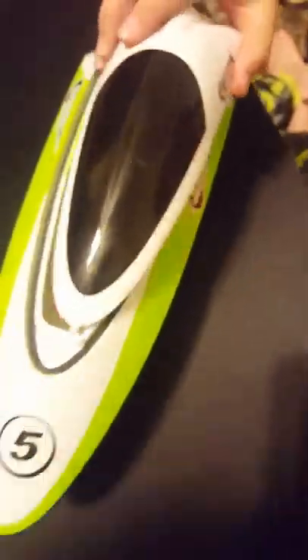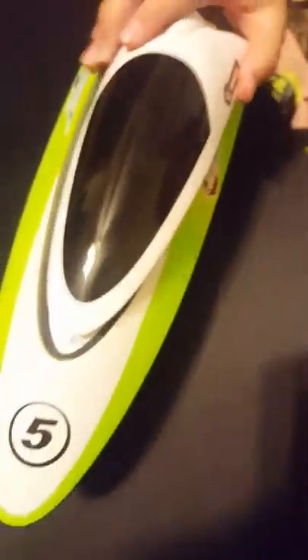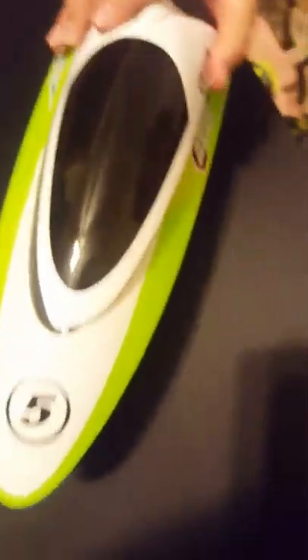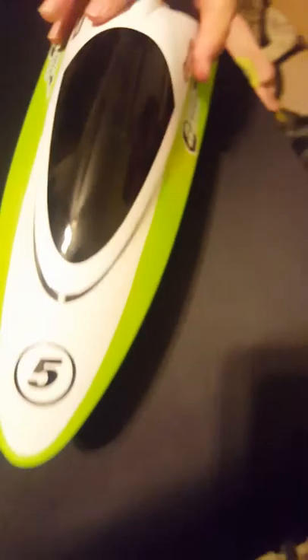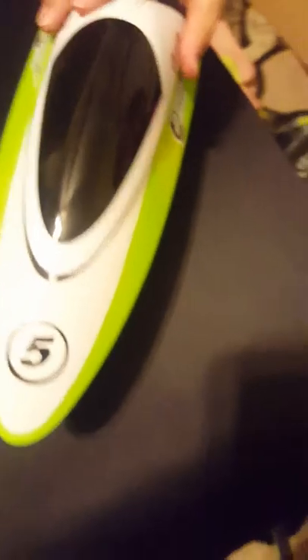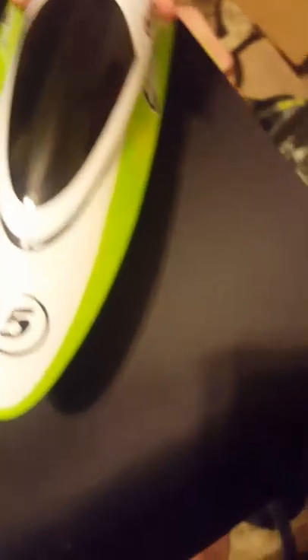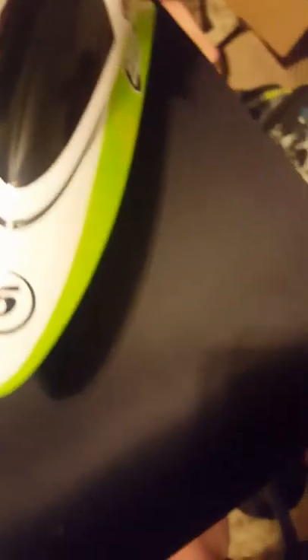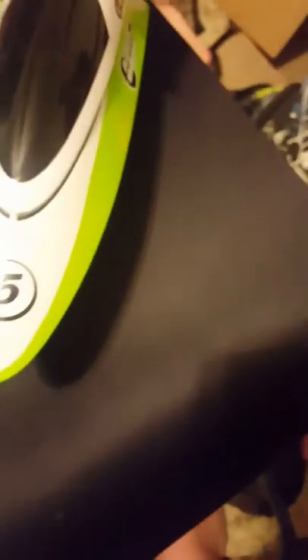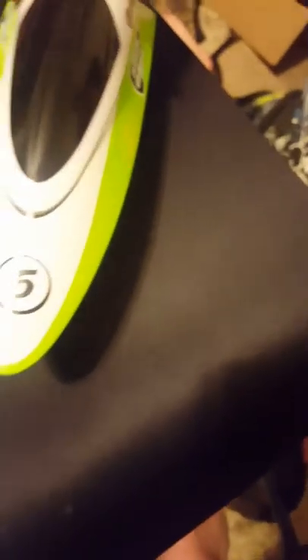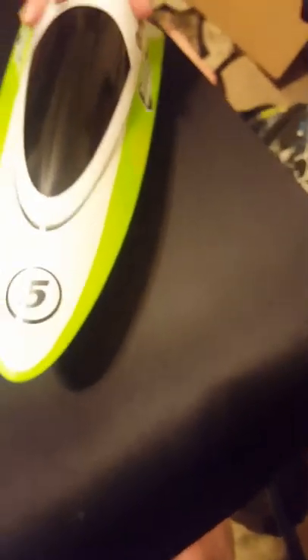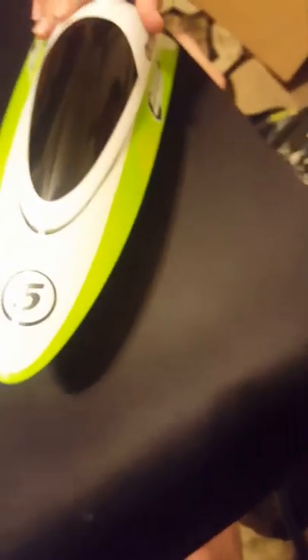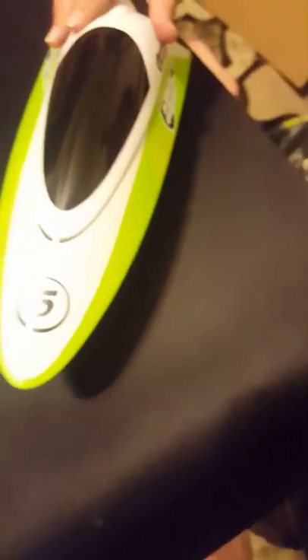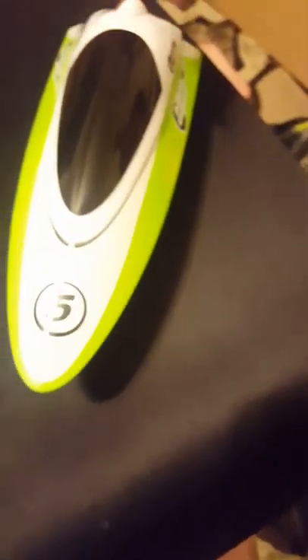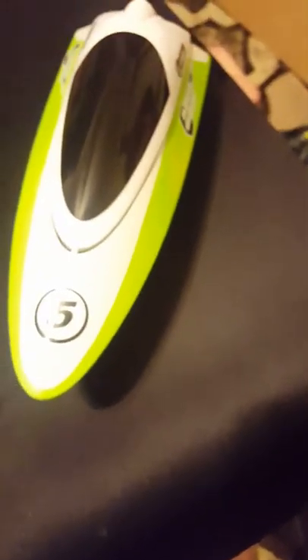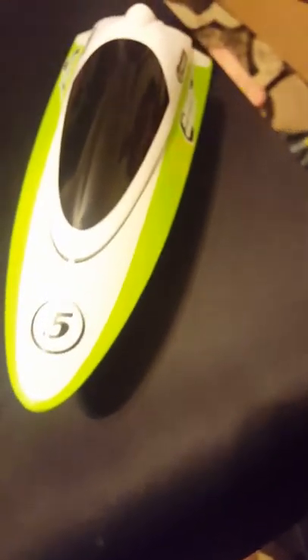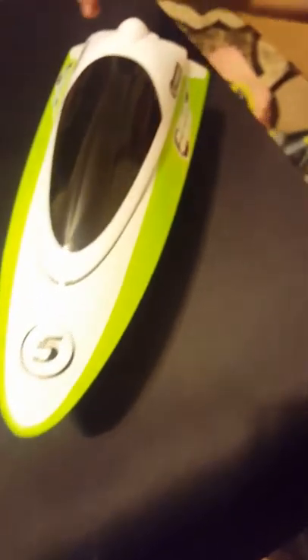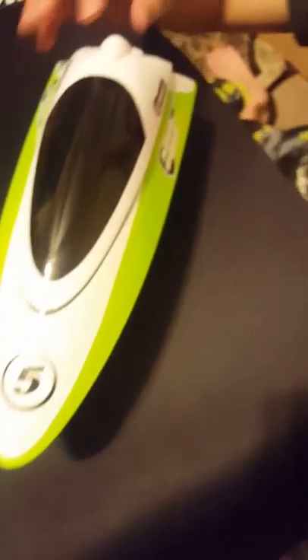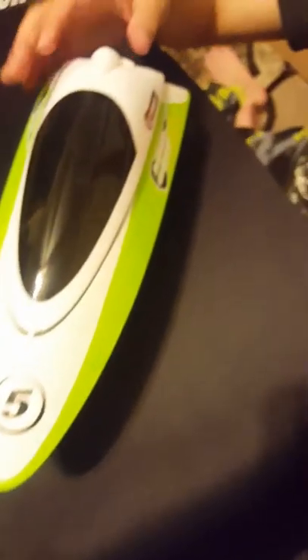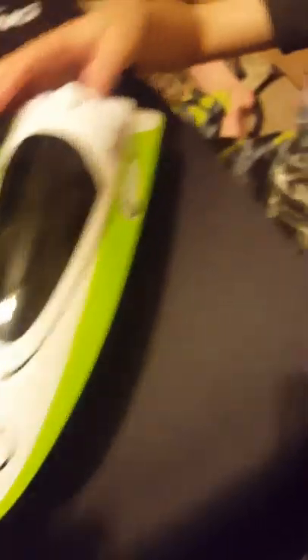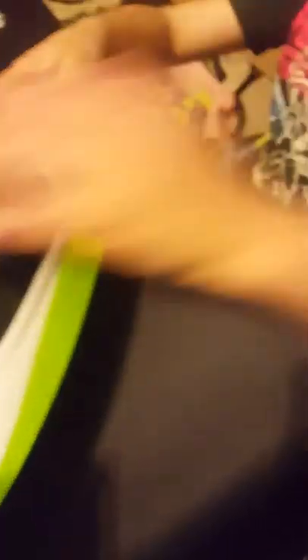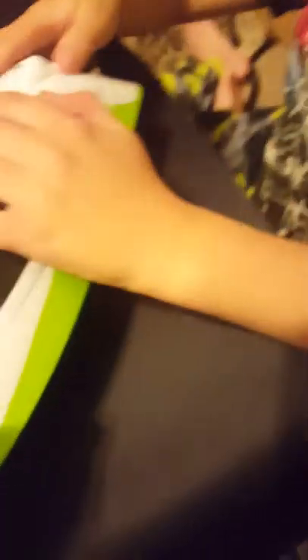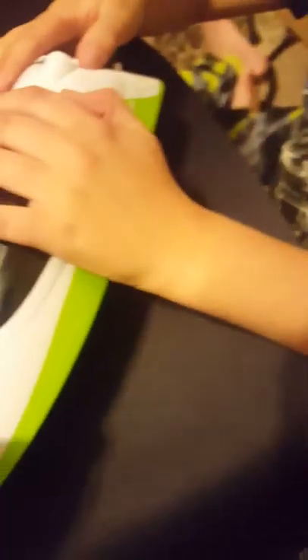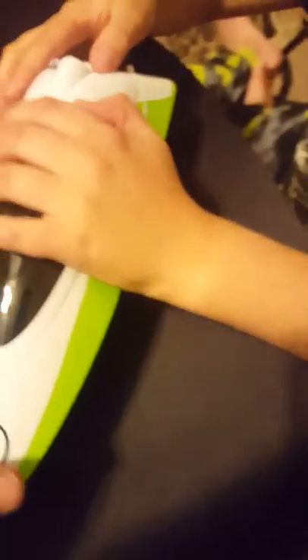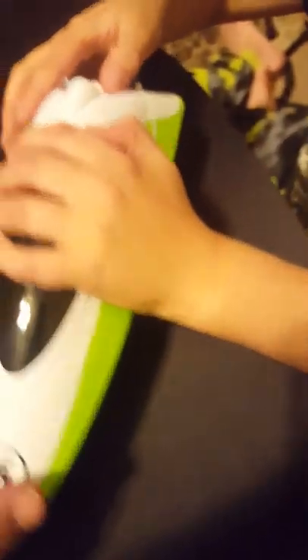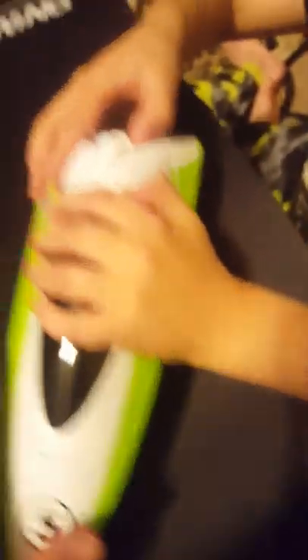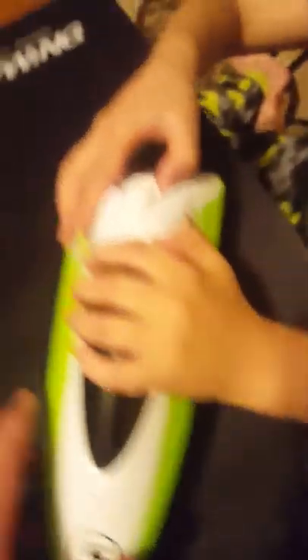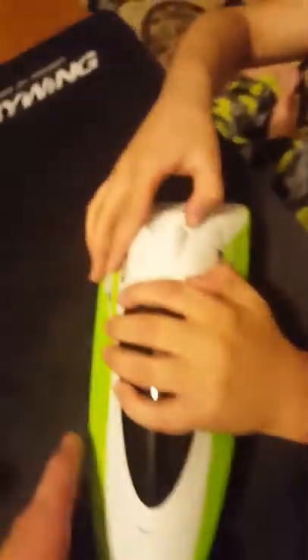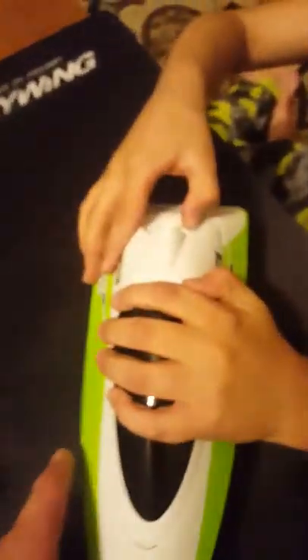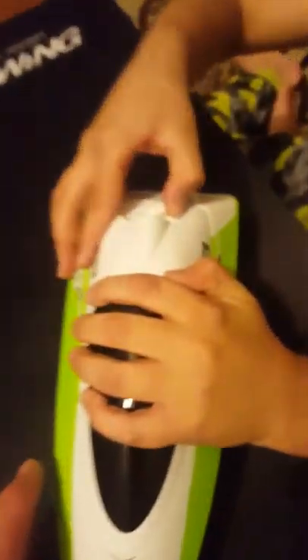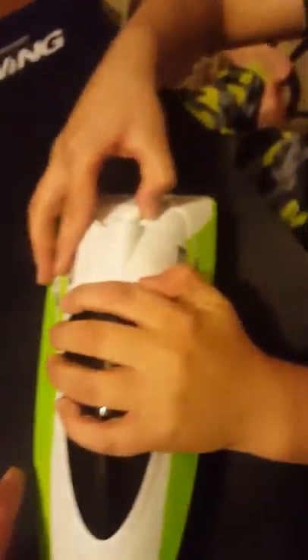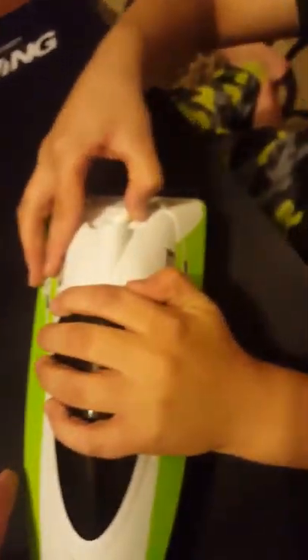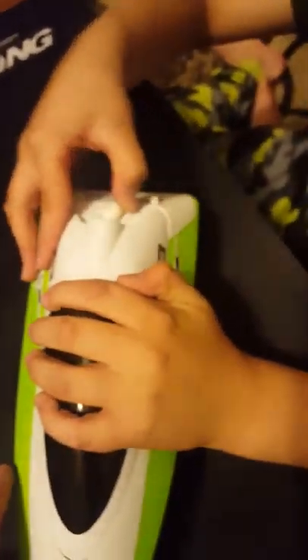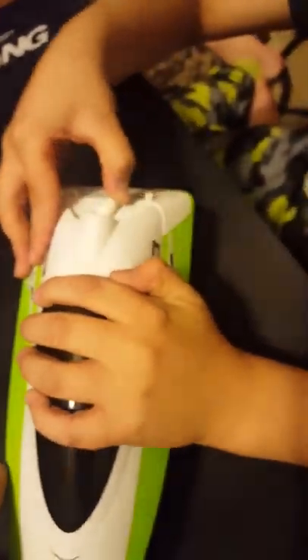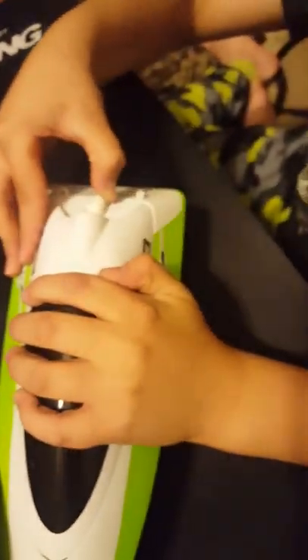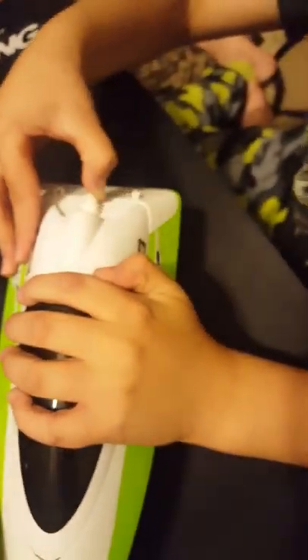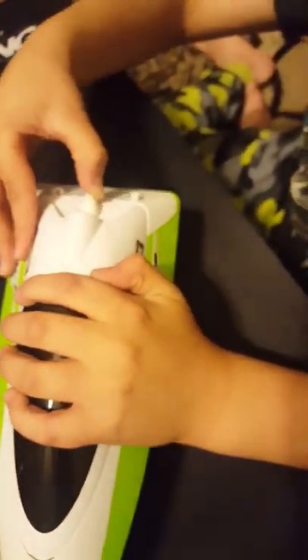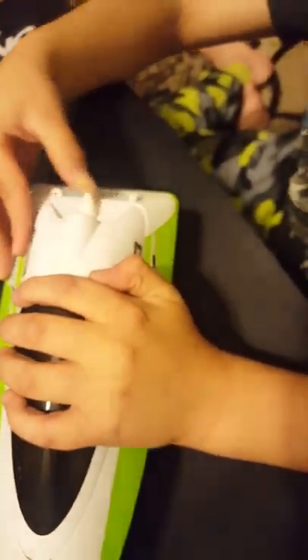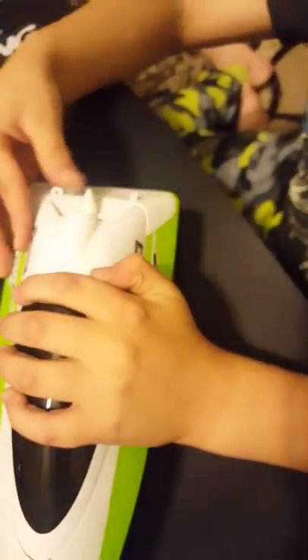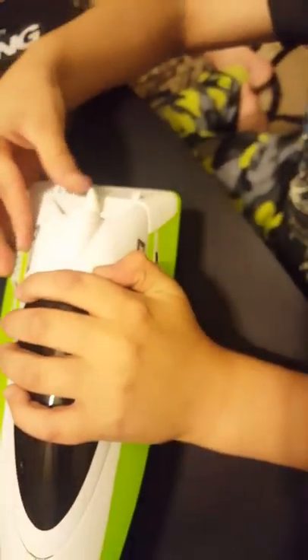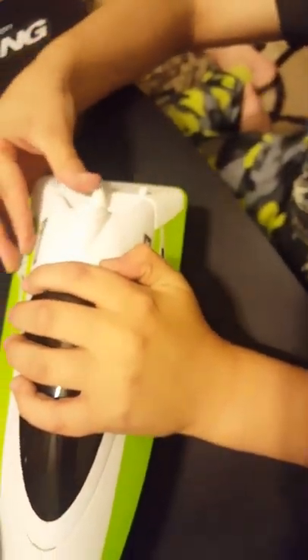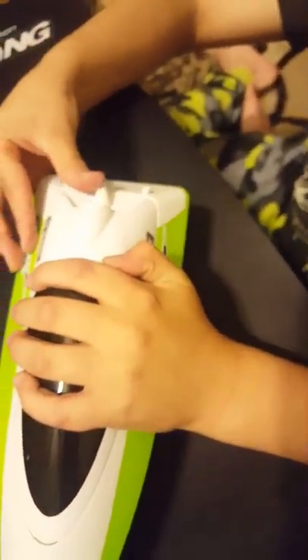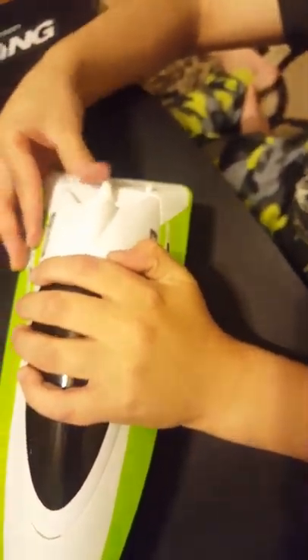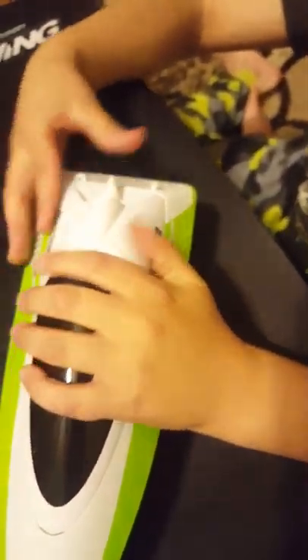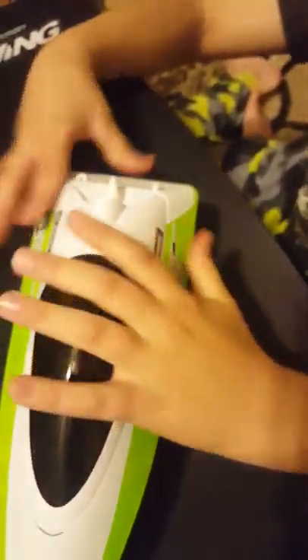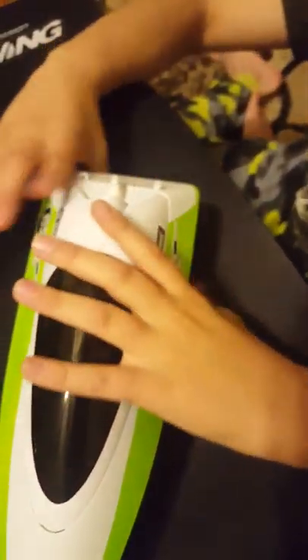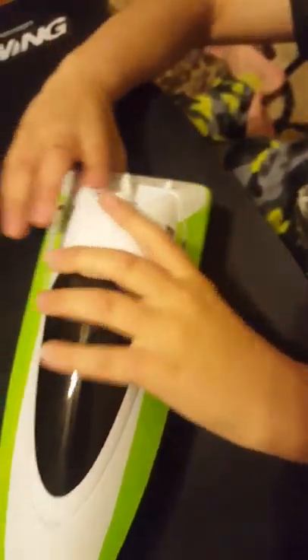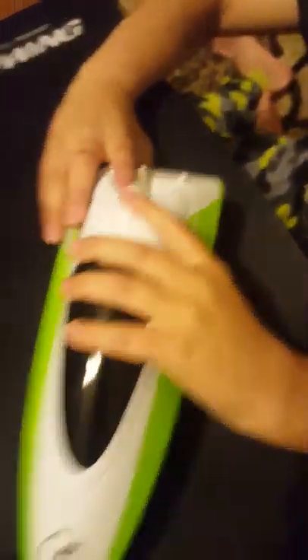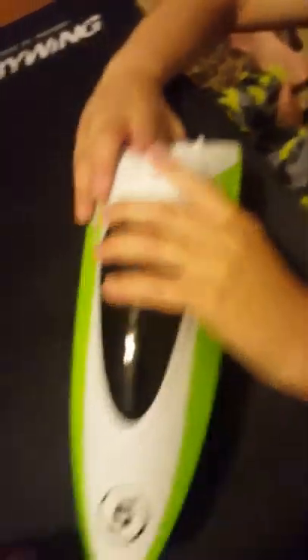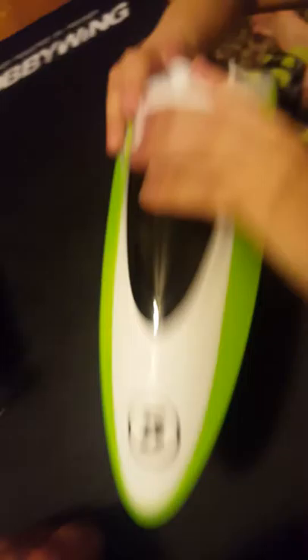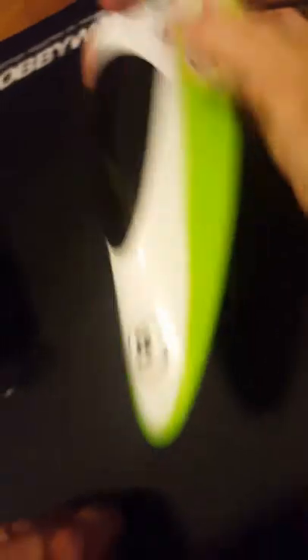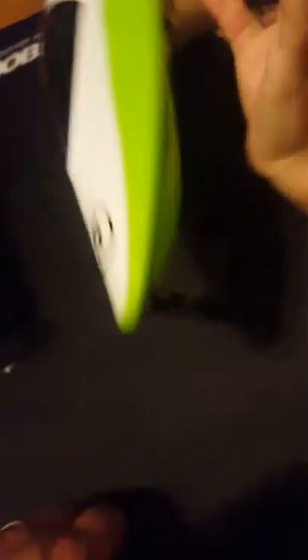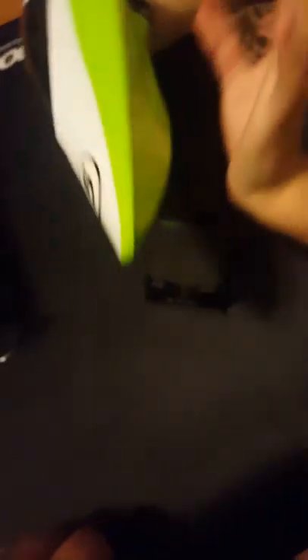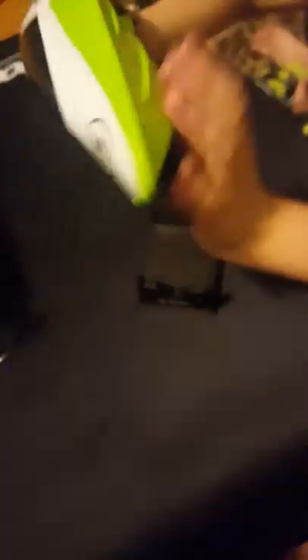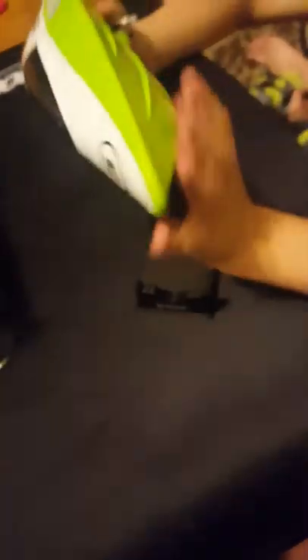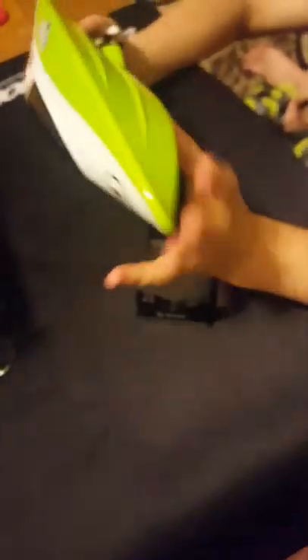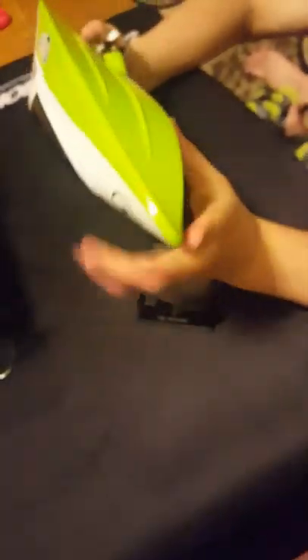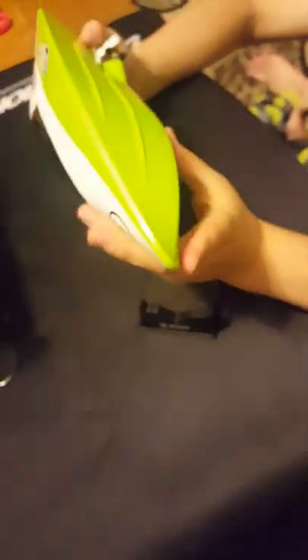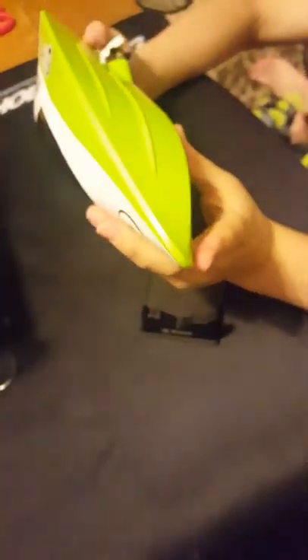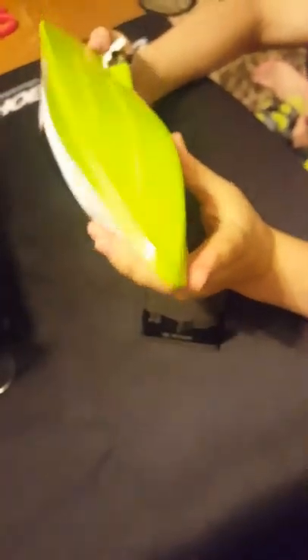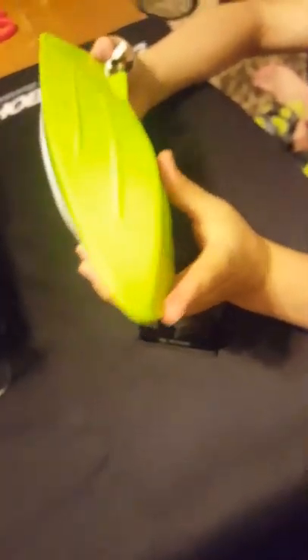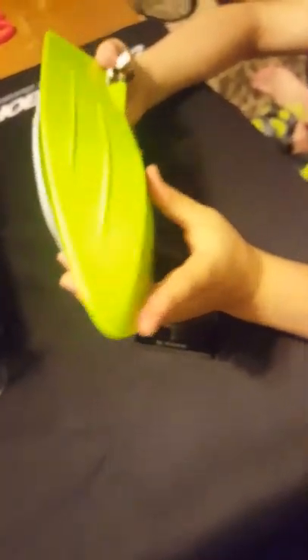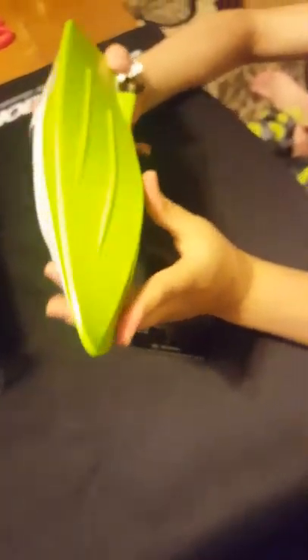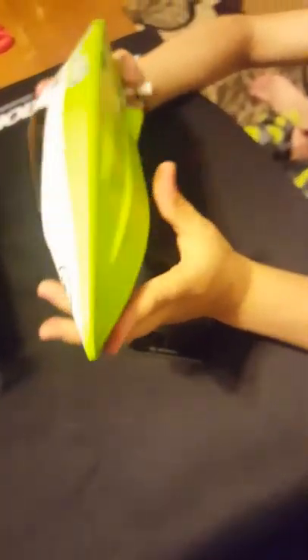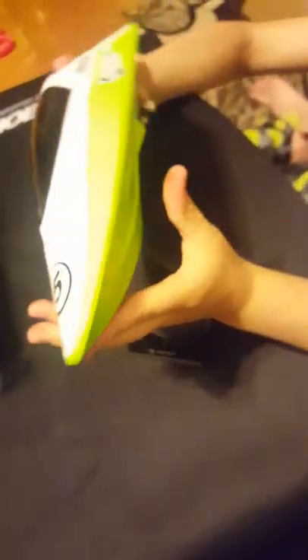There it is on the stand. Once you figure out how to take it off, it's very easy to put back on.